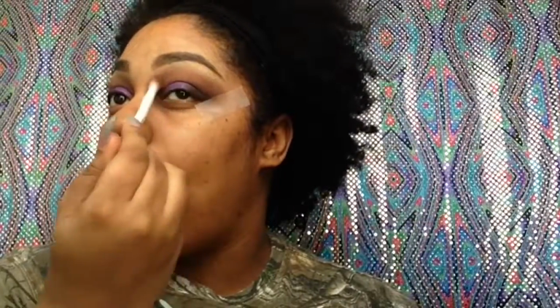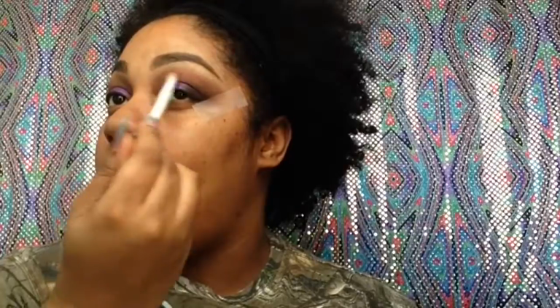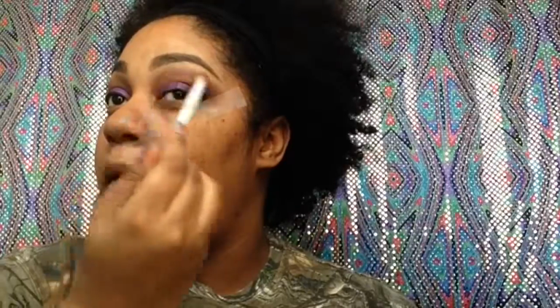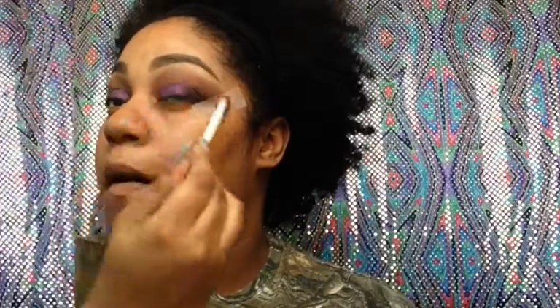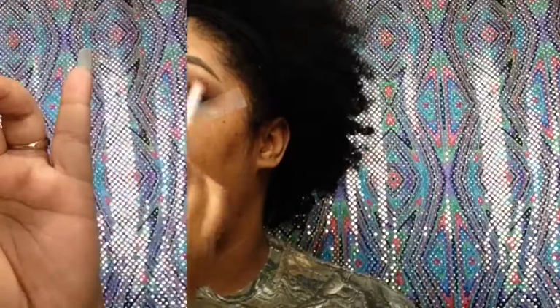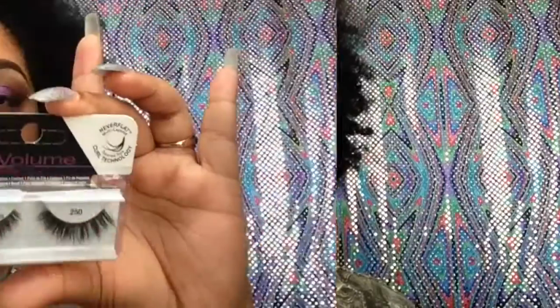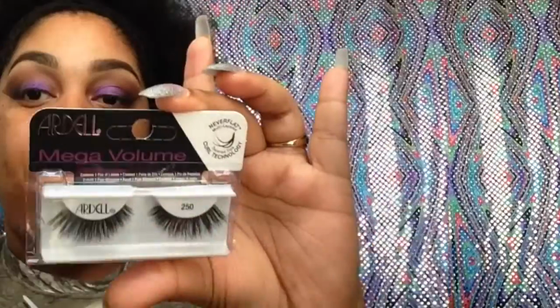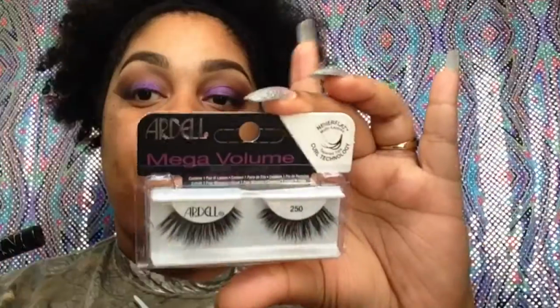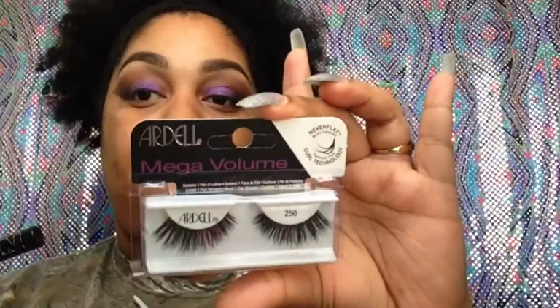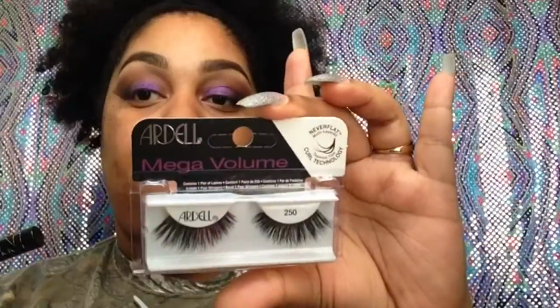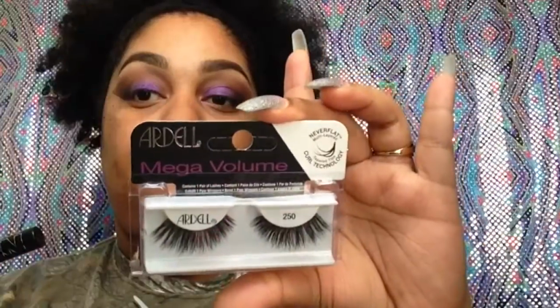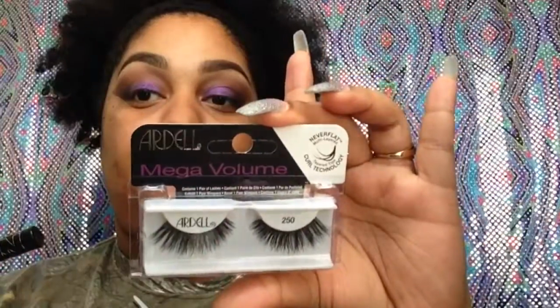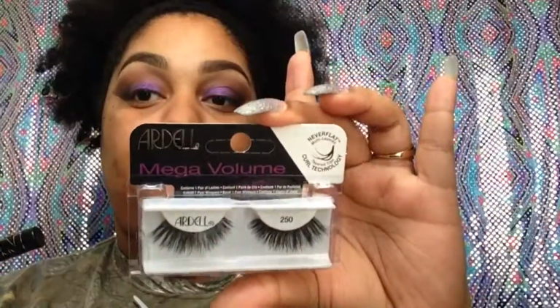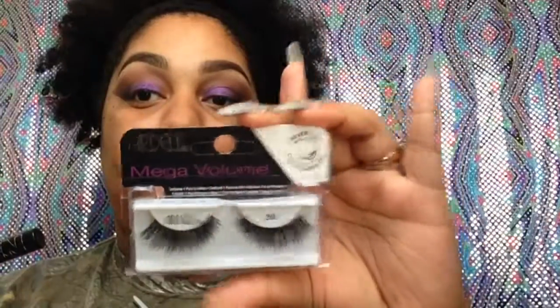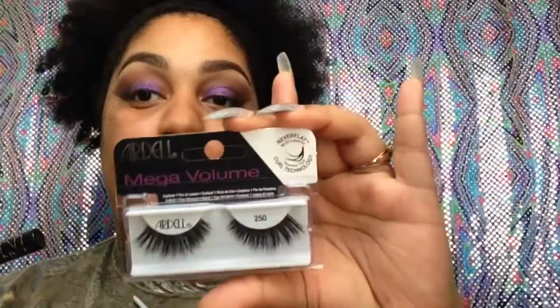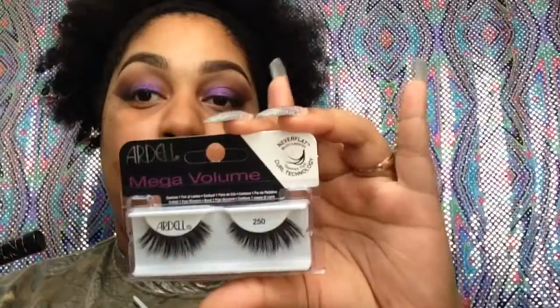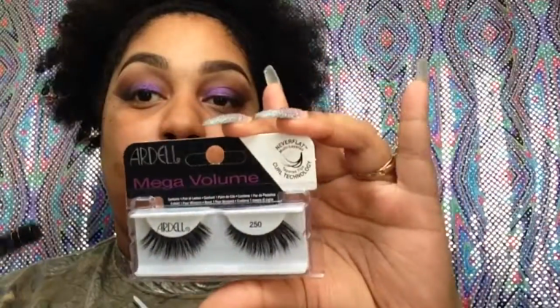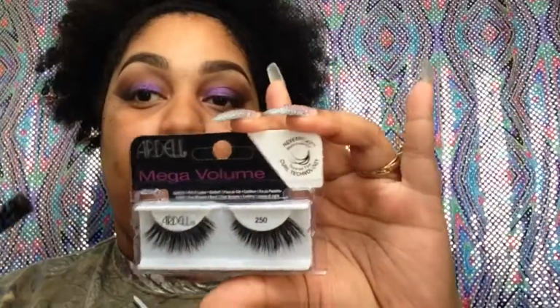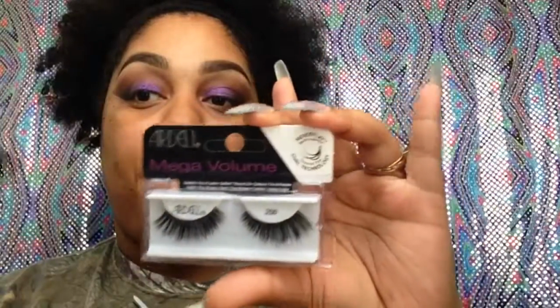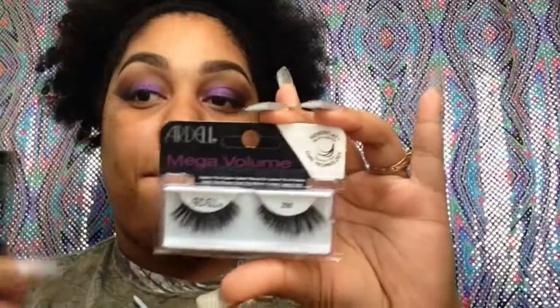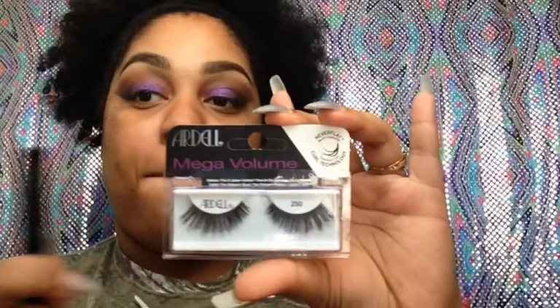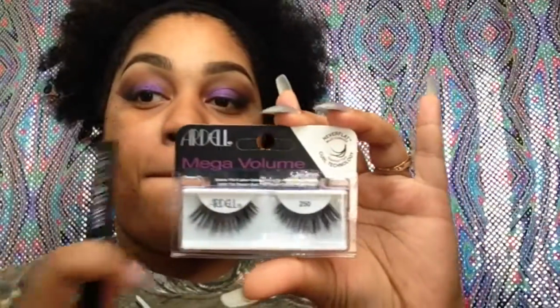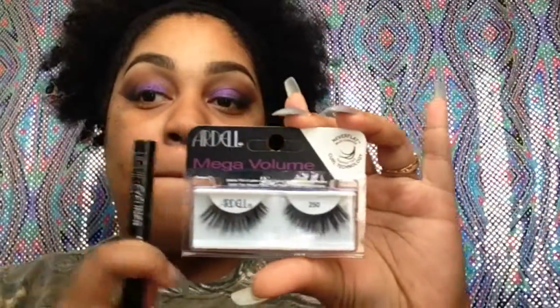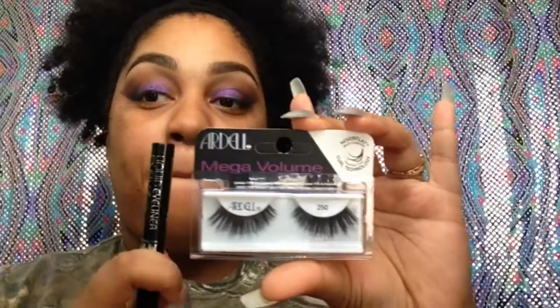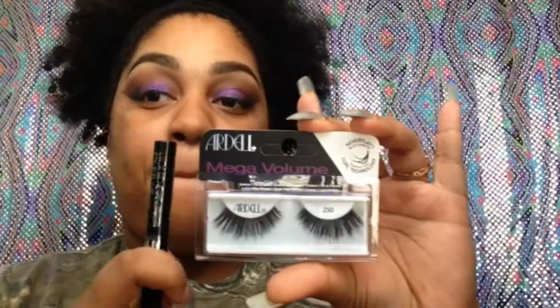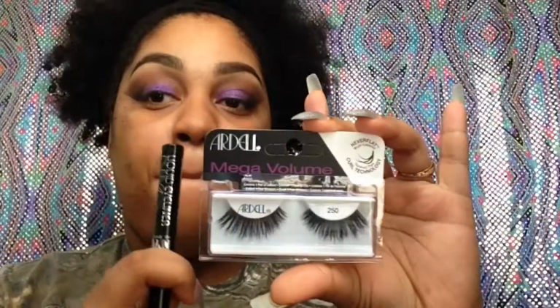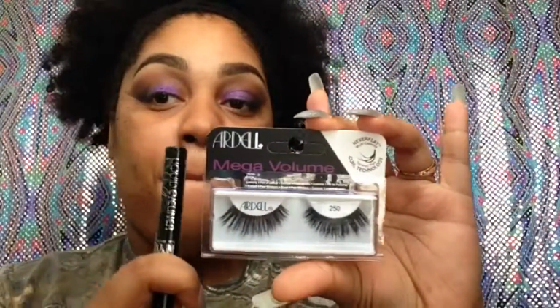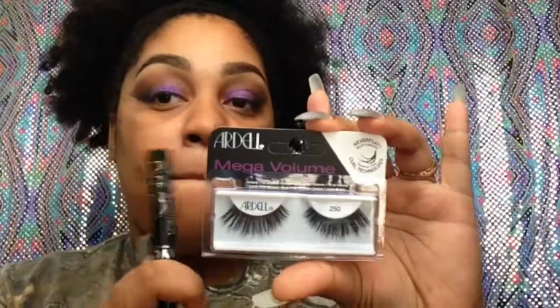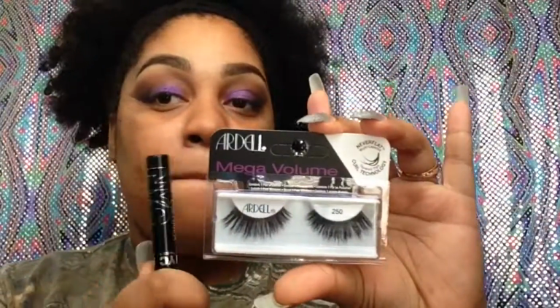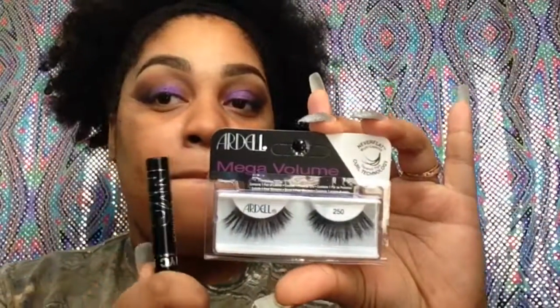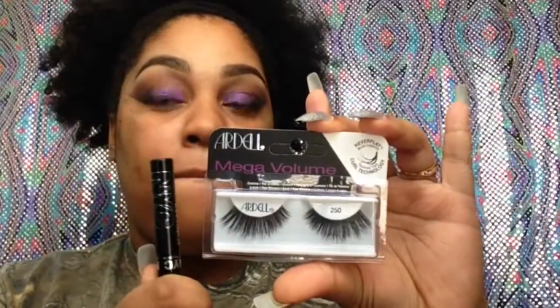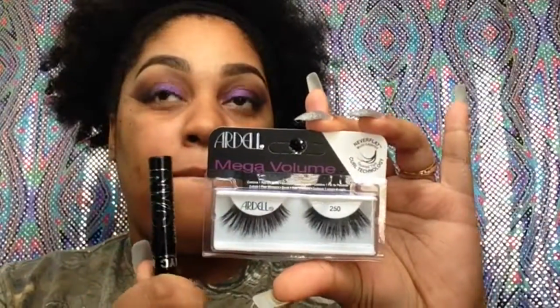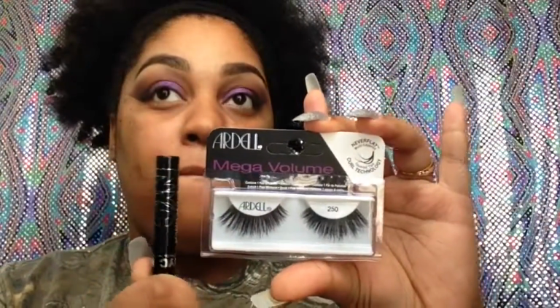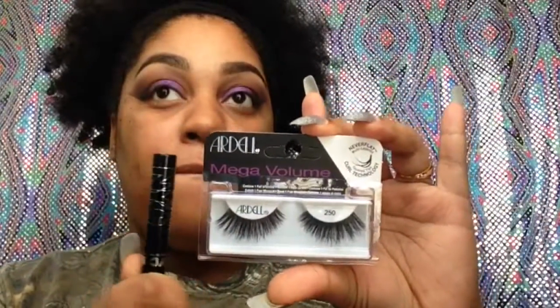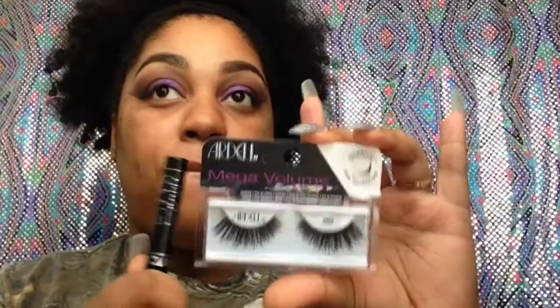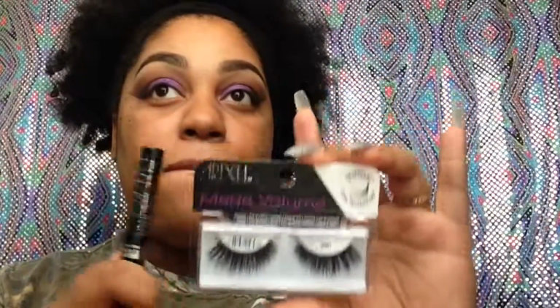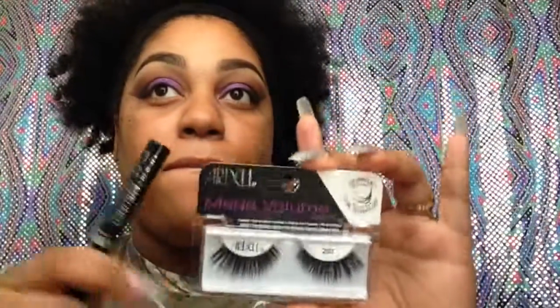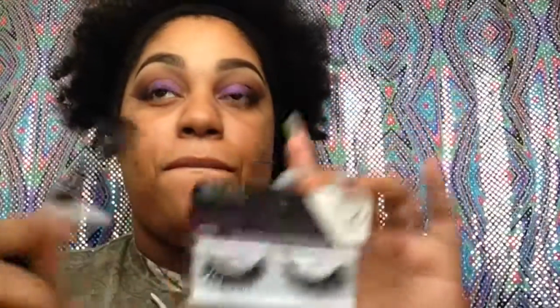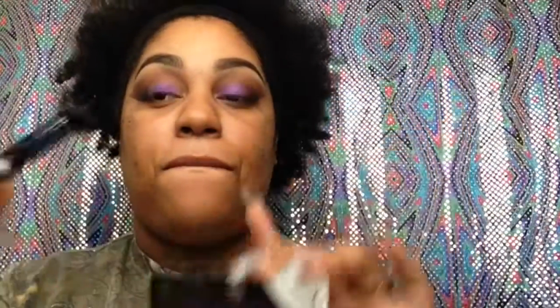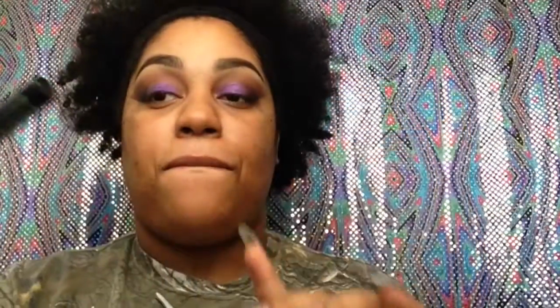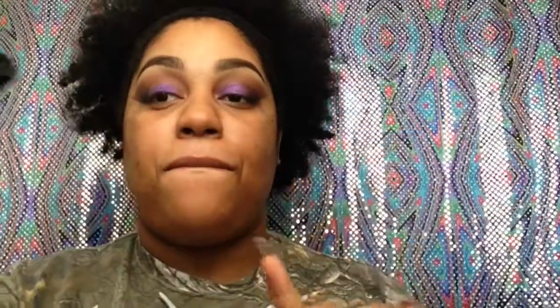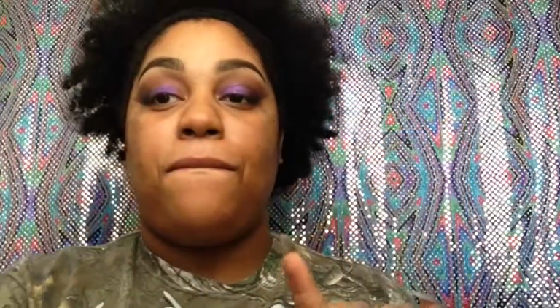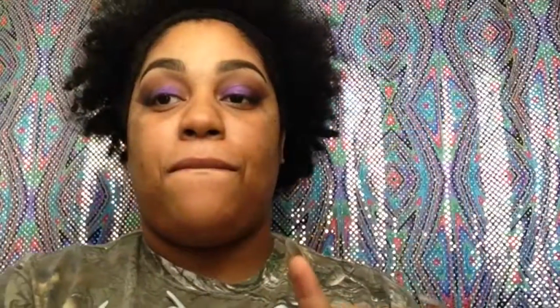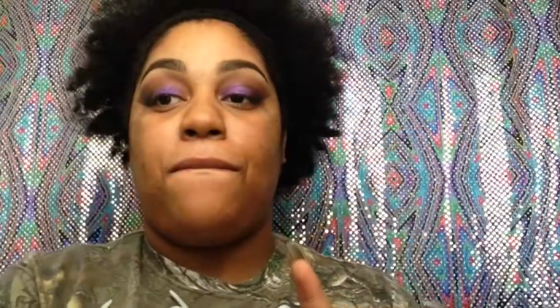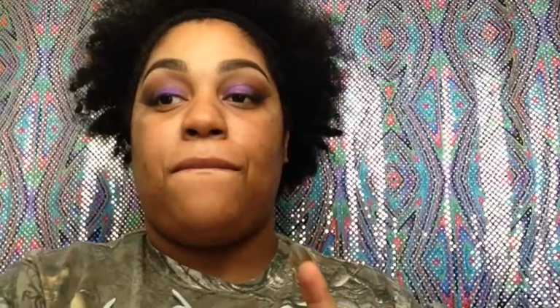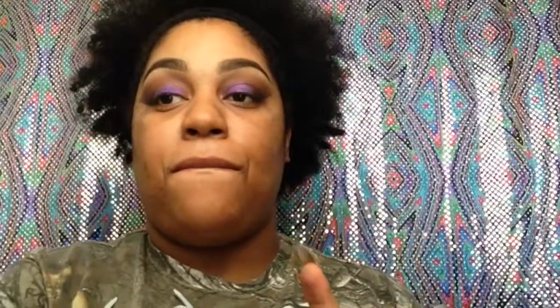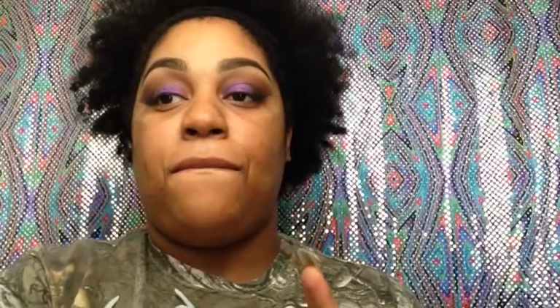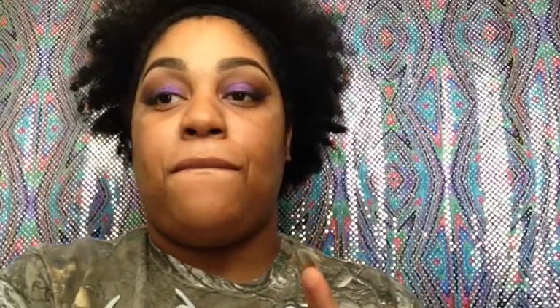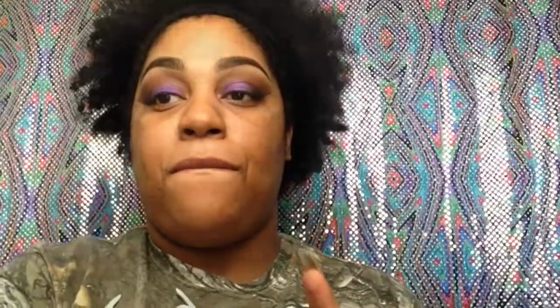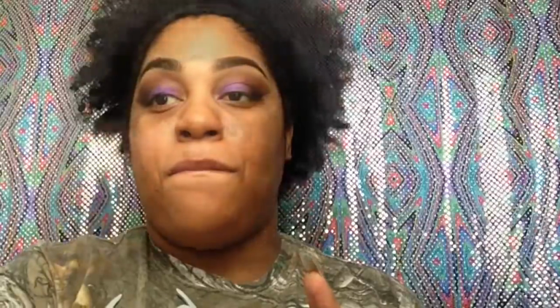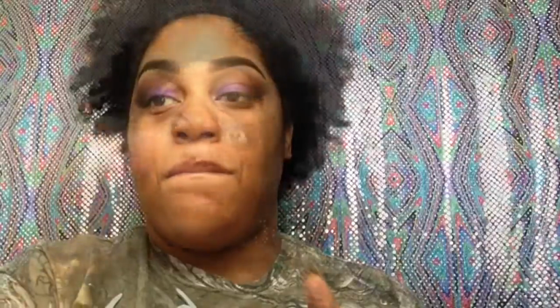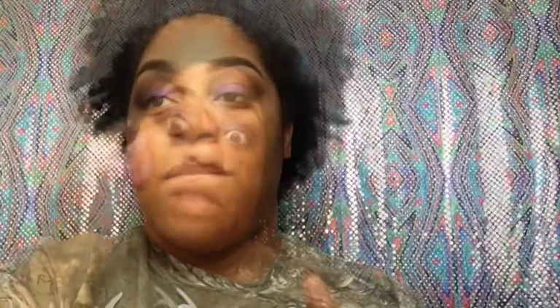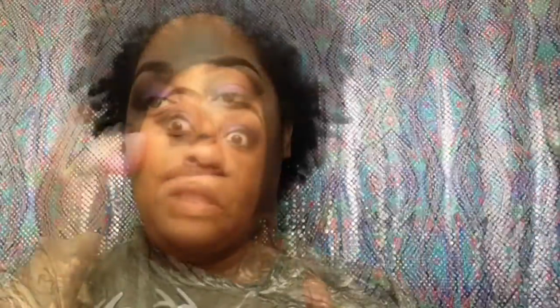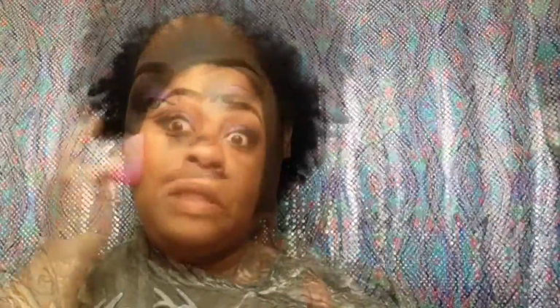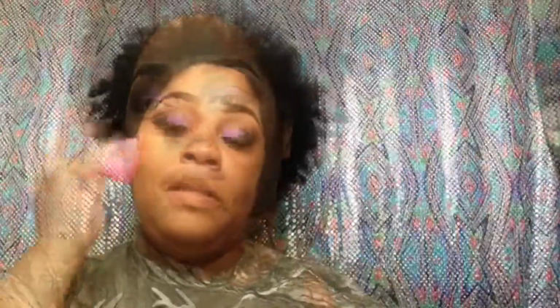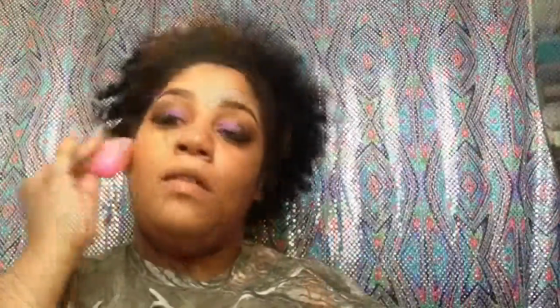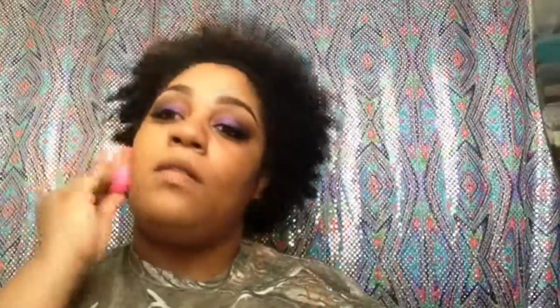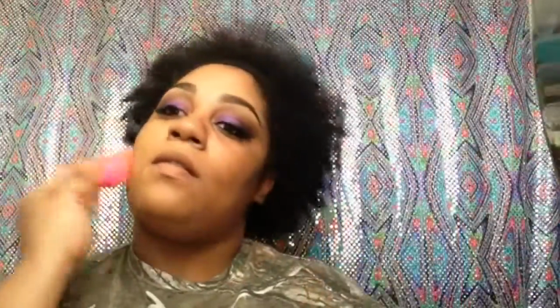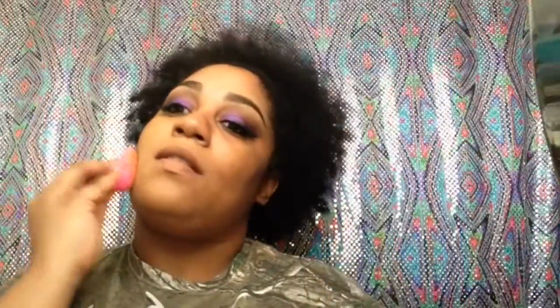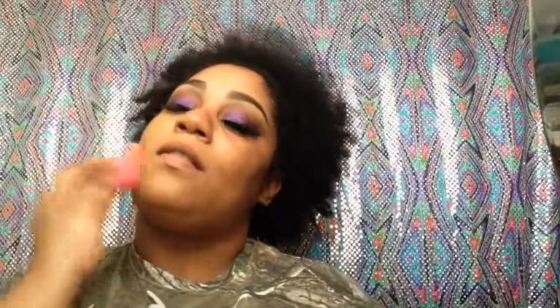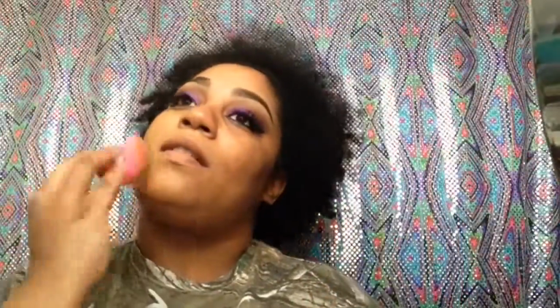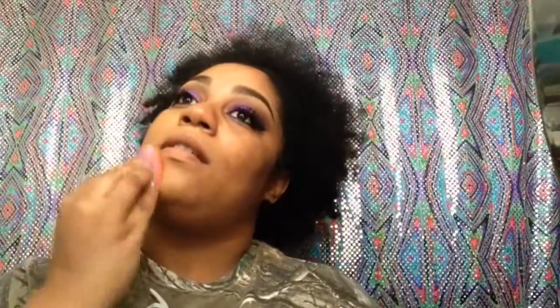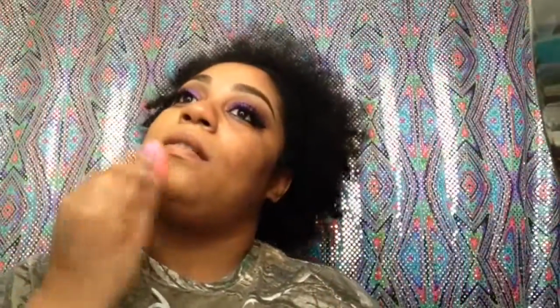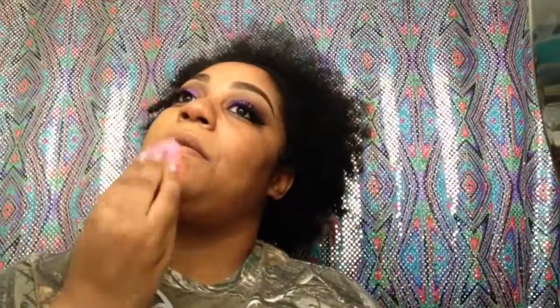Y'all know how I roll — I'm going to use these lashes by Ardell in 250 and Mega Valium, and some wing liner by NYC.